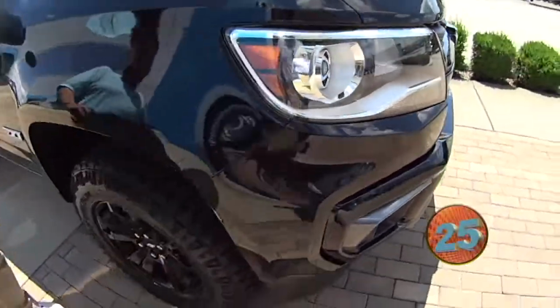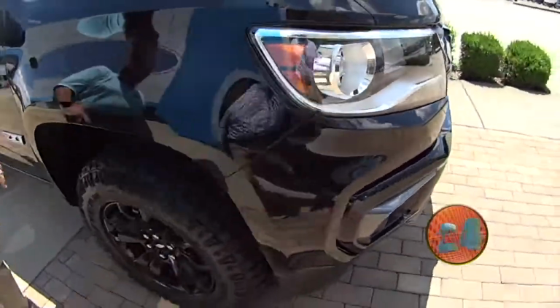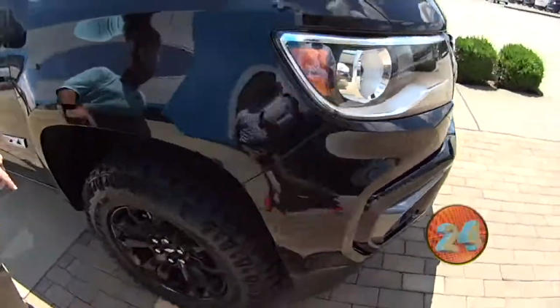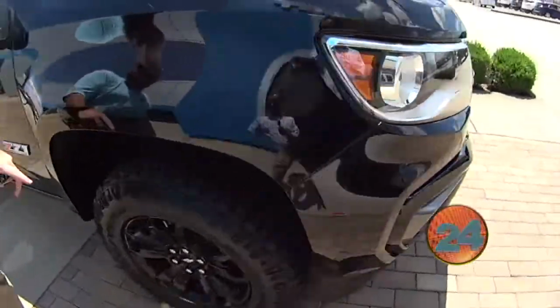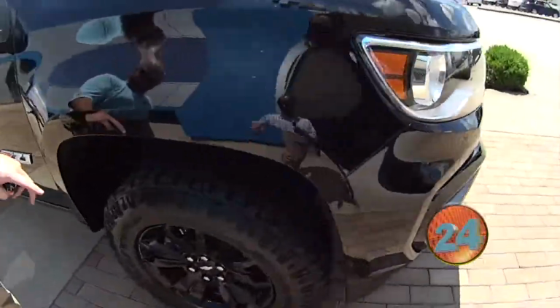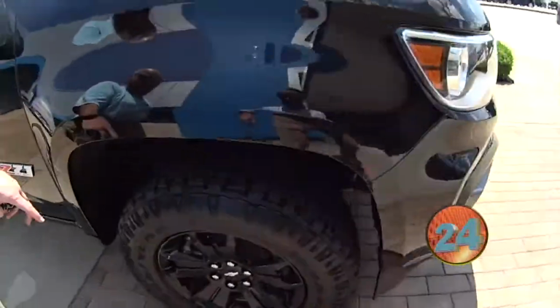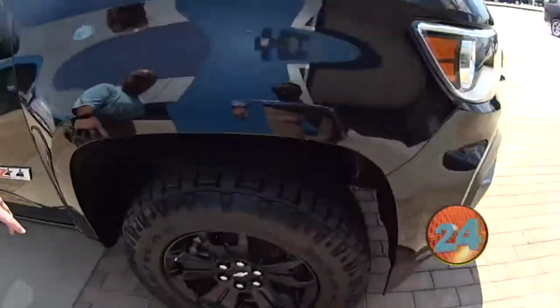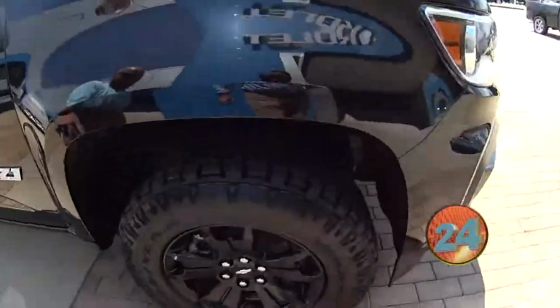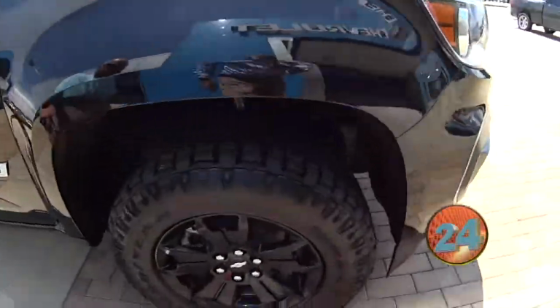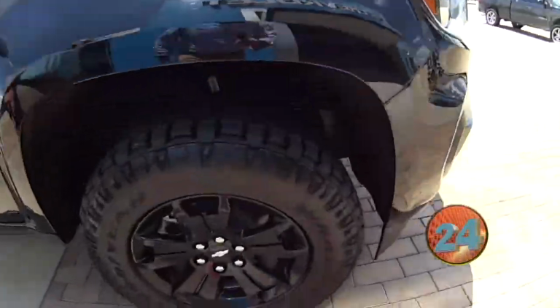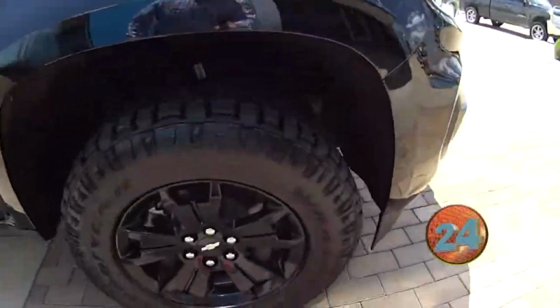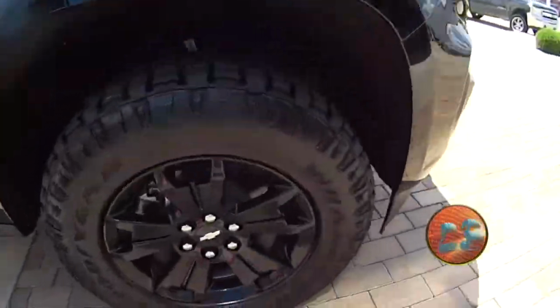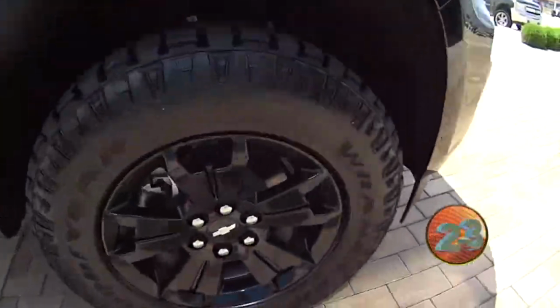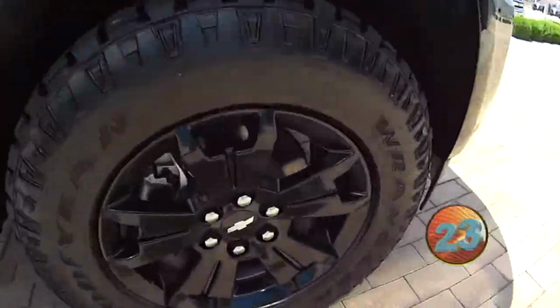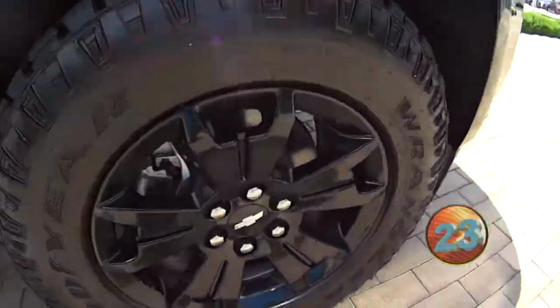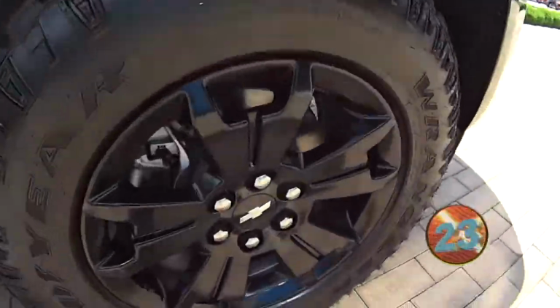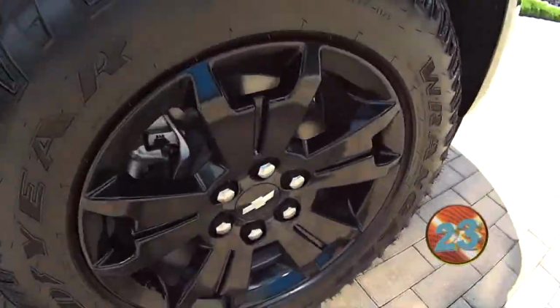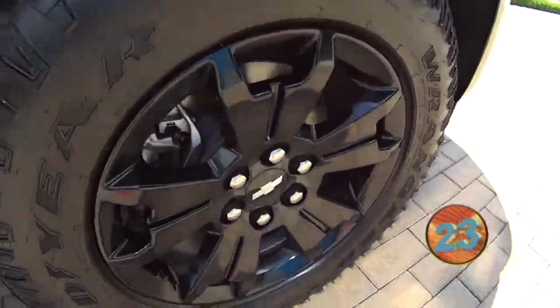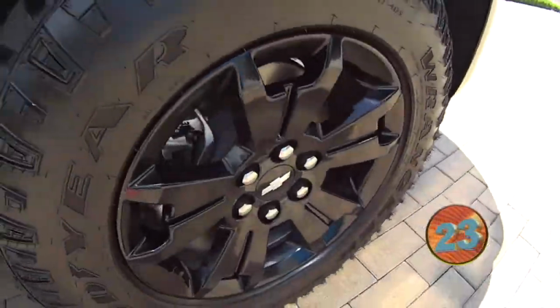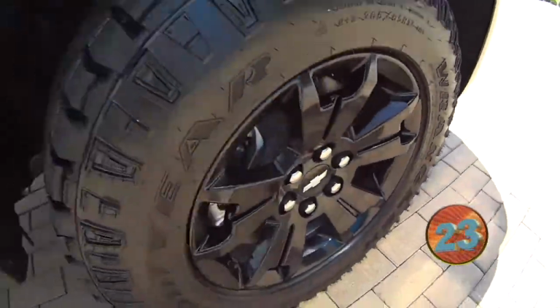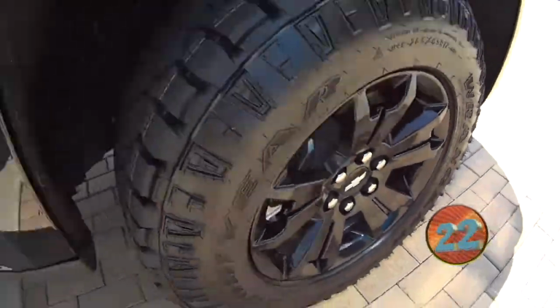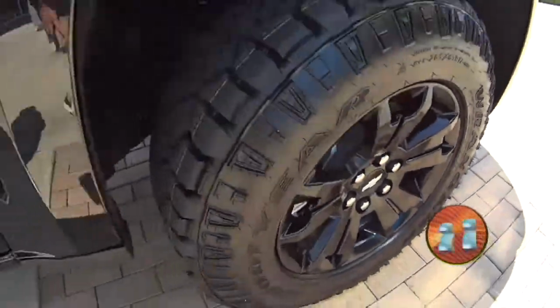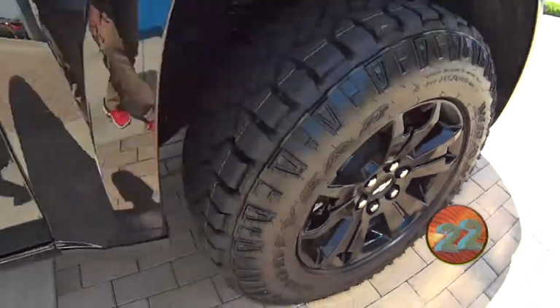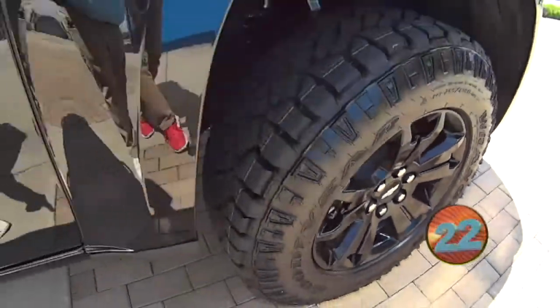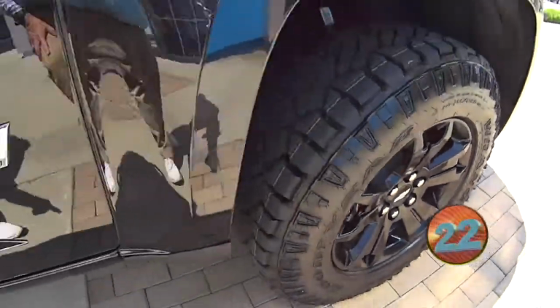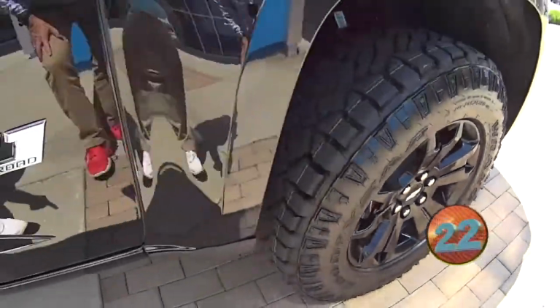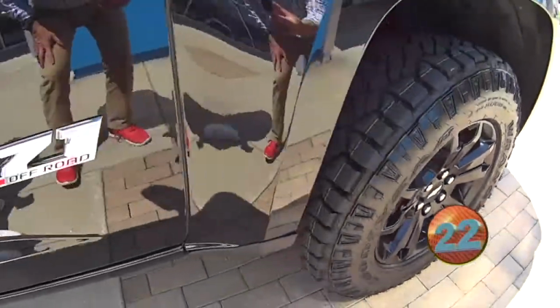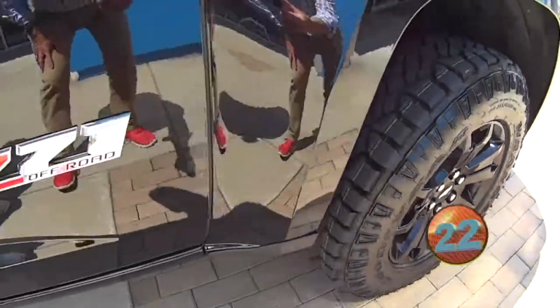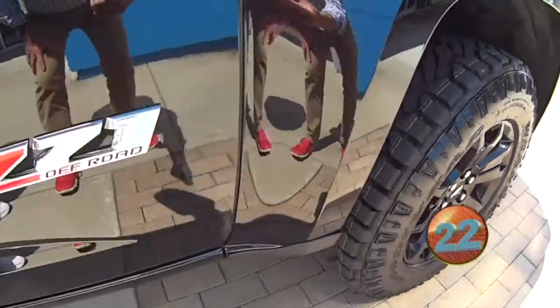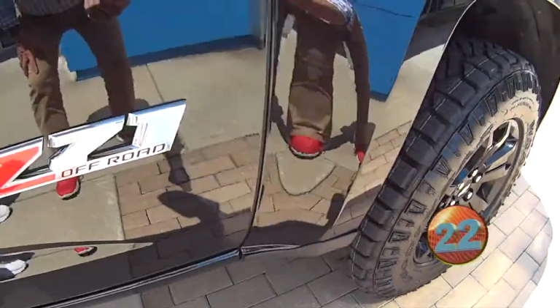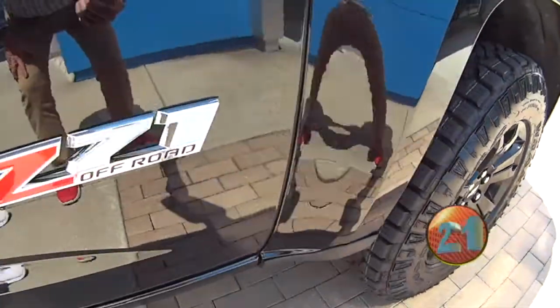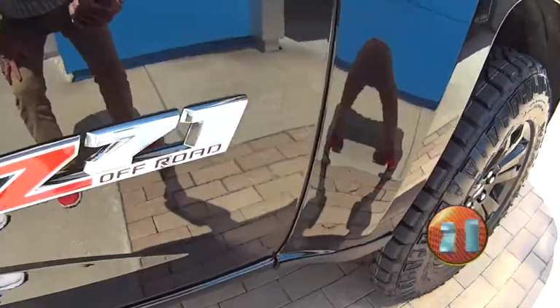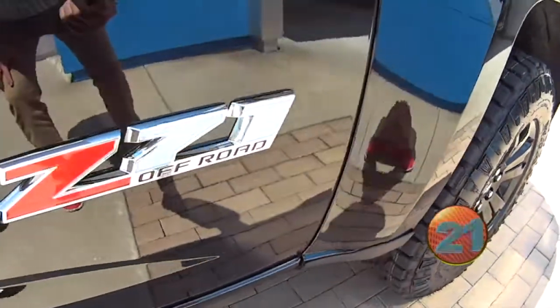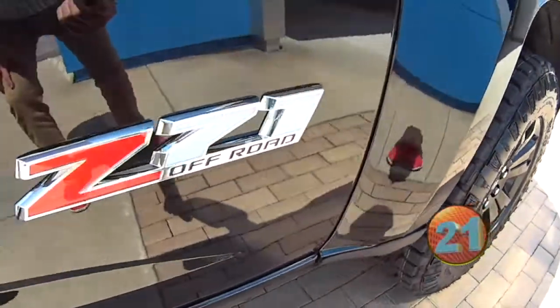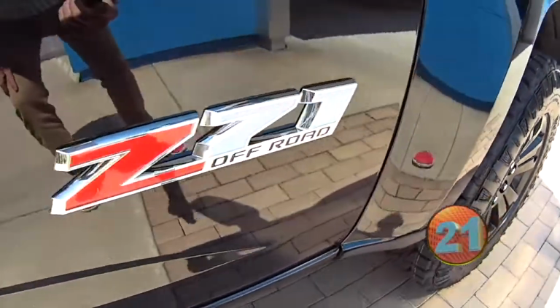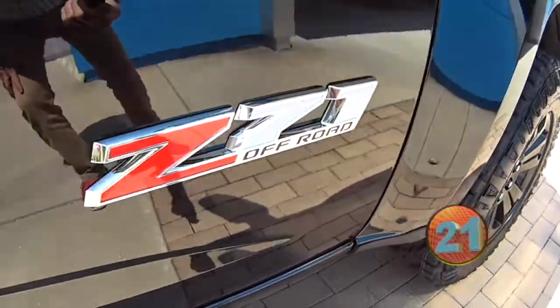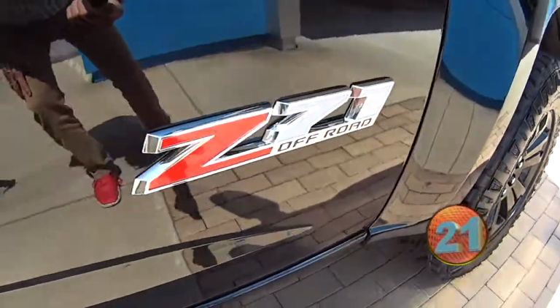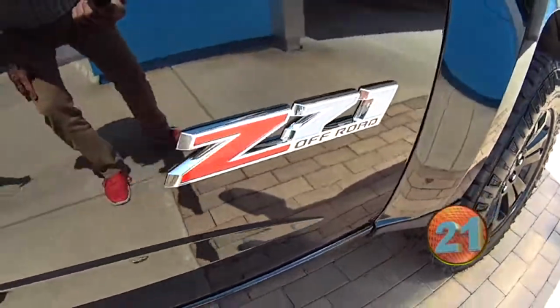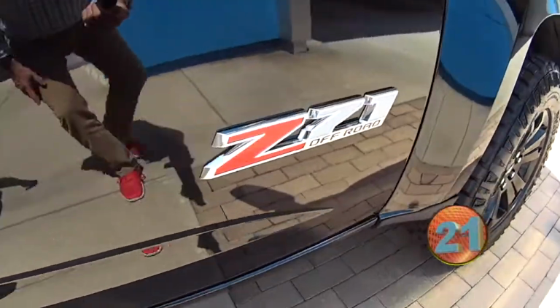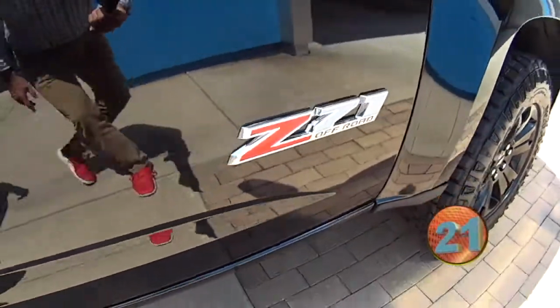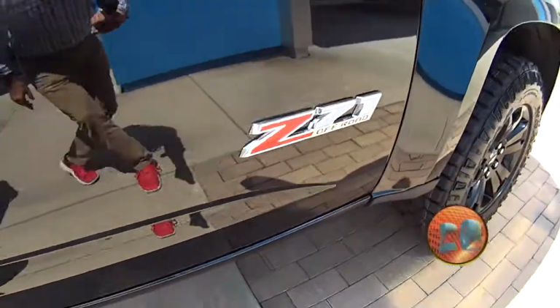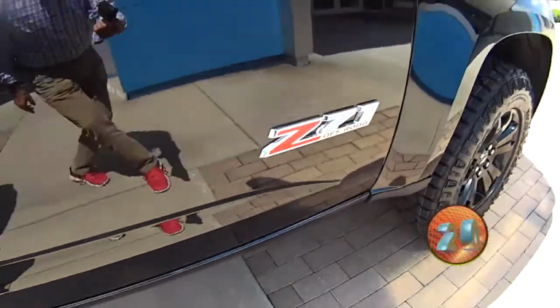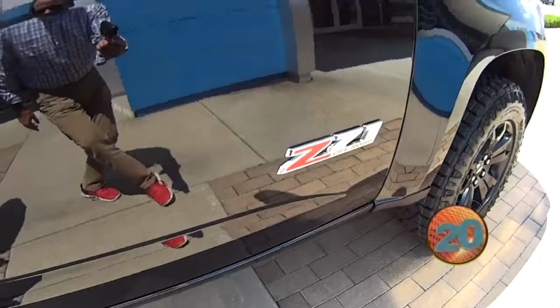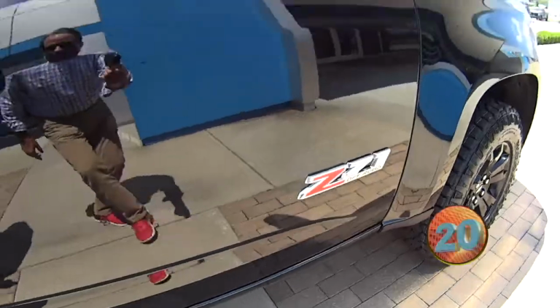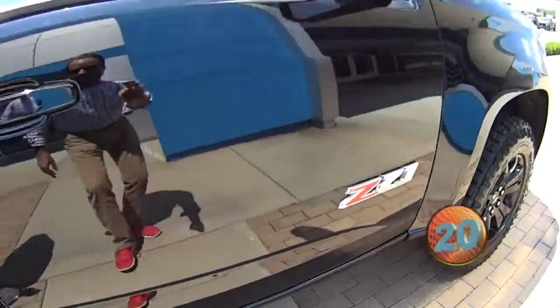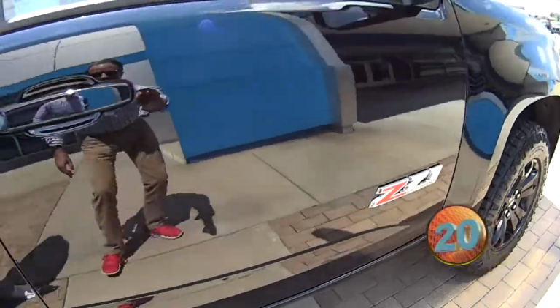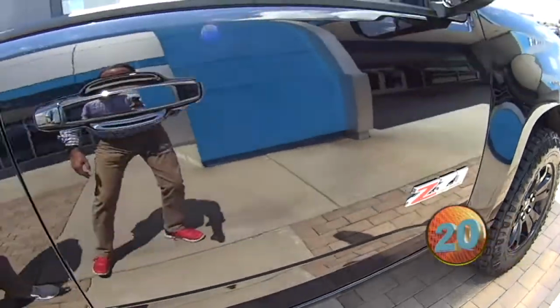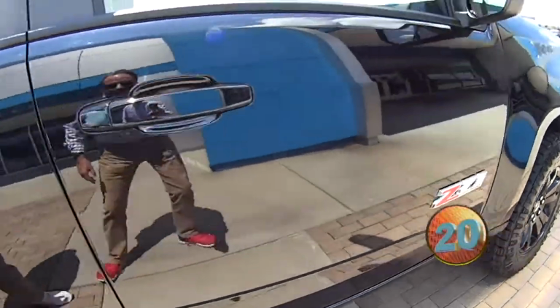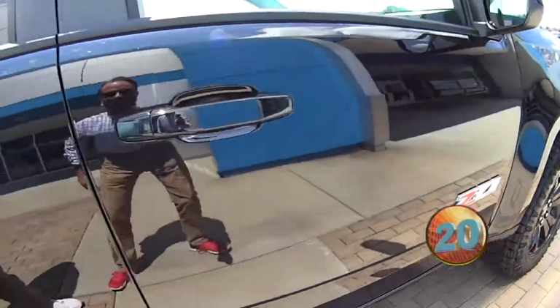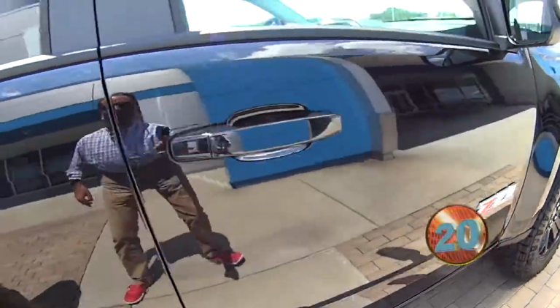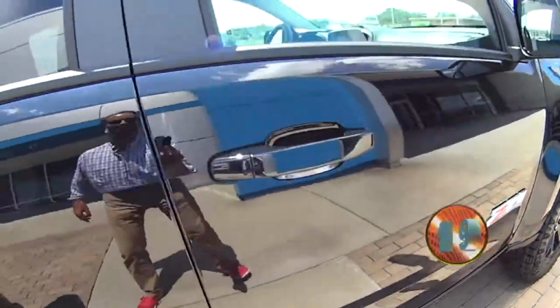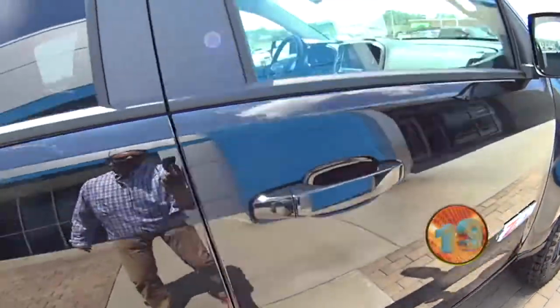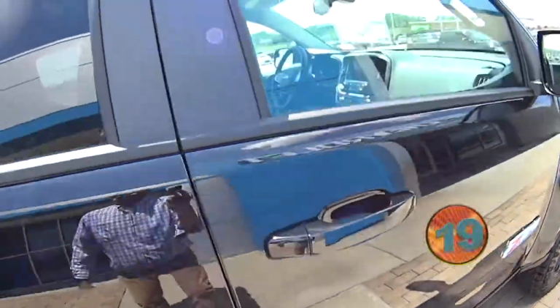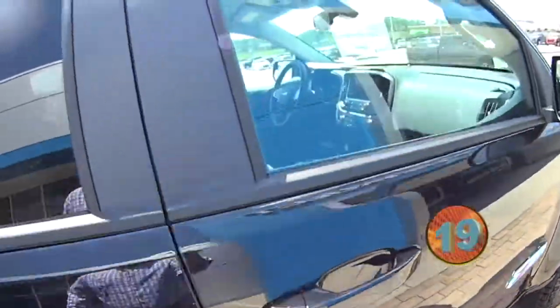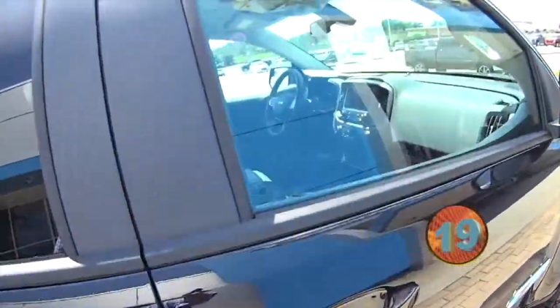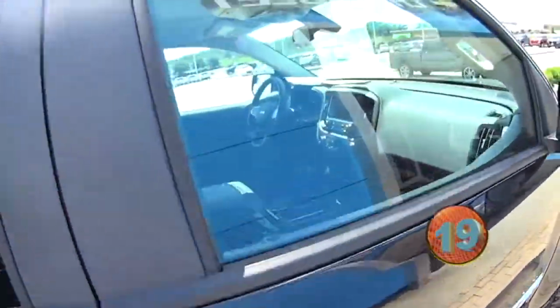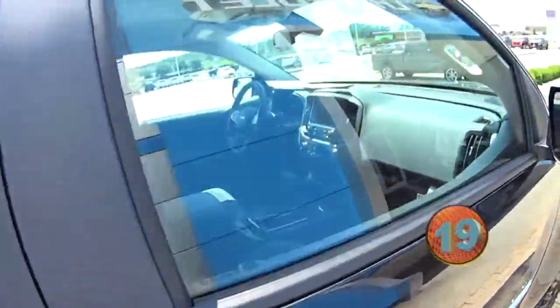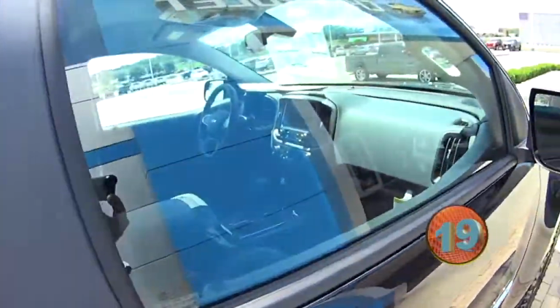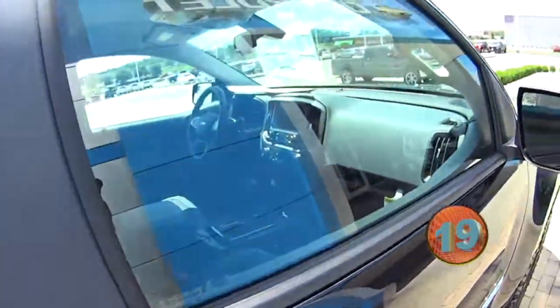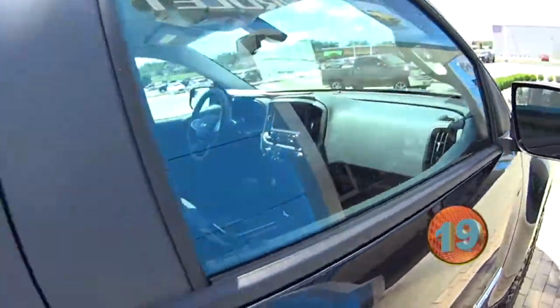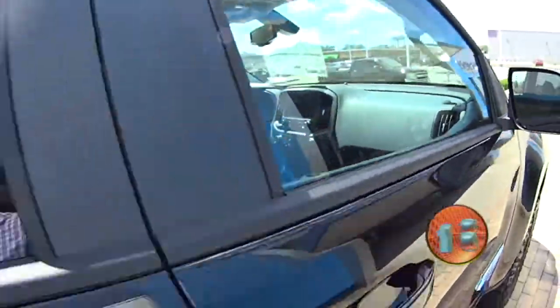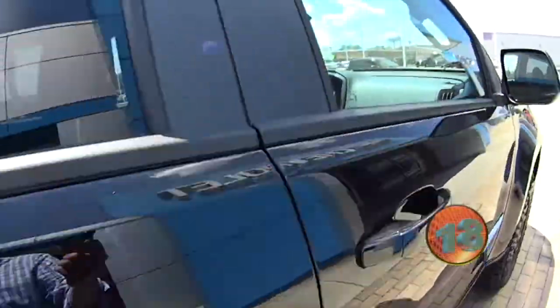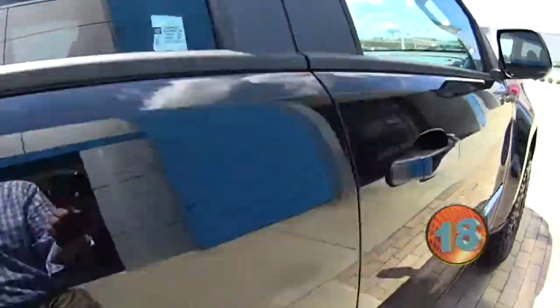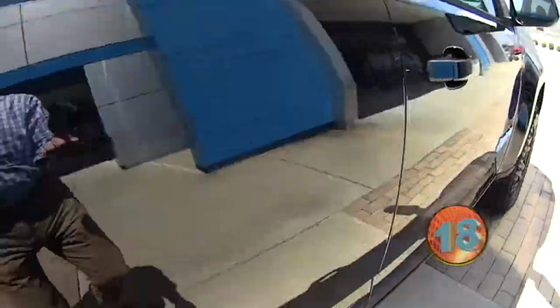This is nice. Midnight Edition — we've got the black wheels, aluminum lug nuts, Z71 of course, leather interior, factory spray-in bed liner.